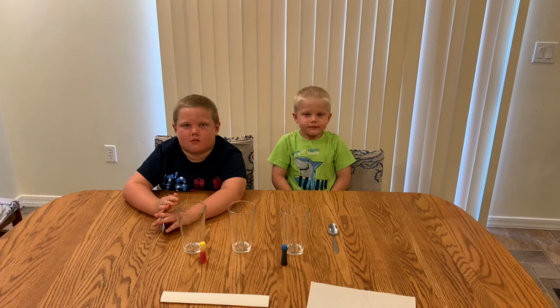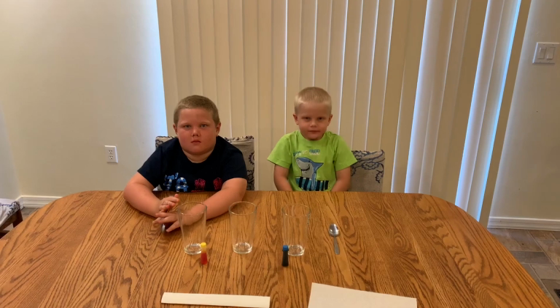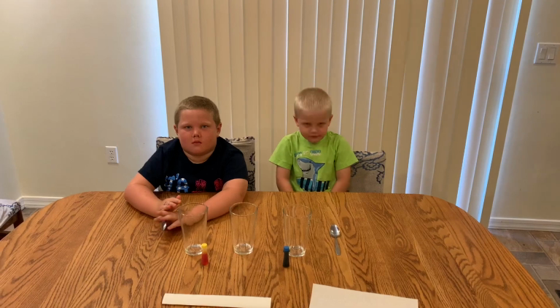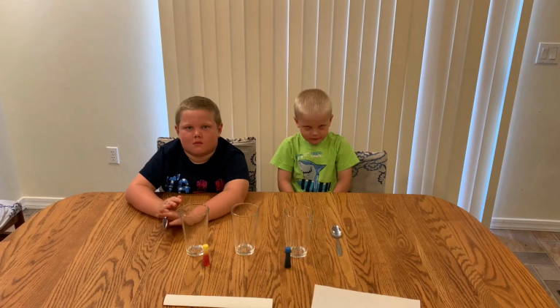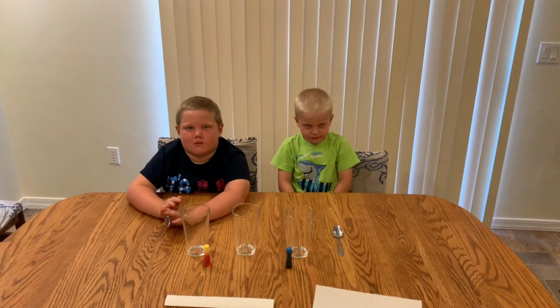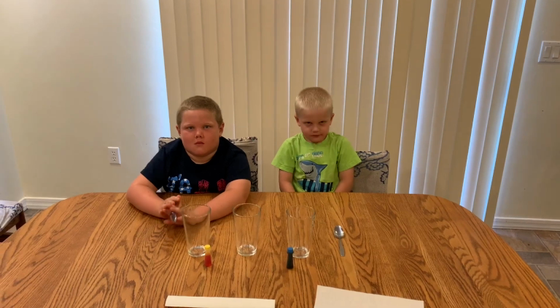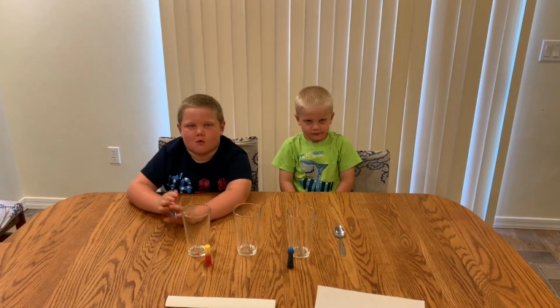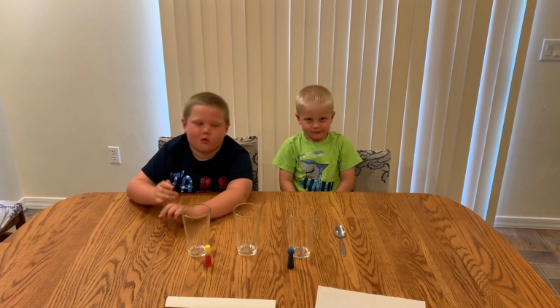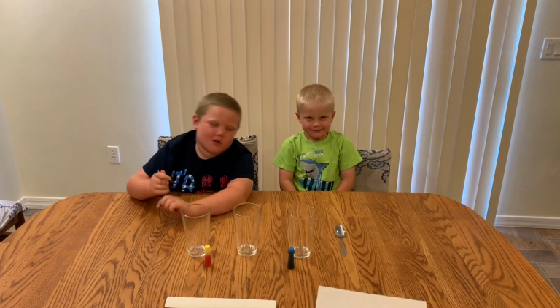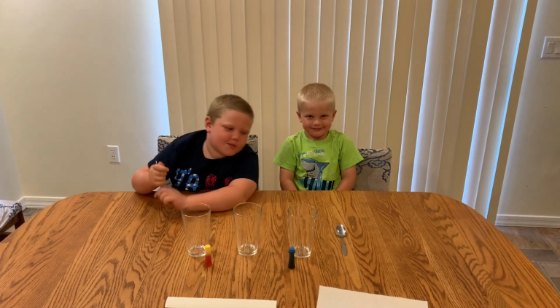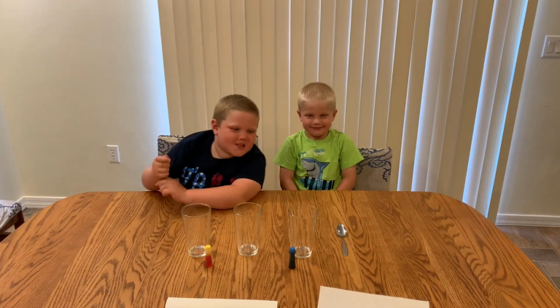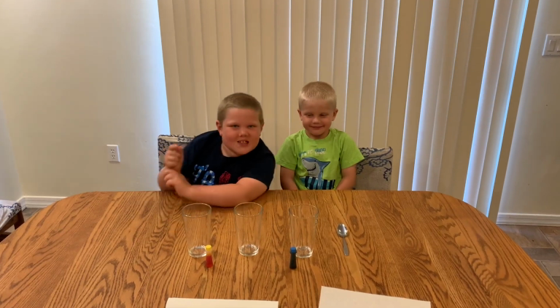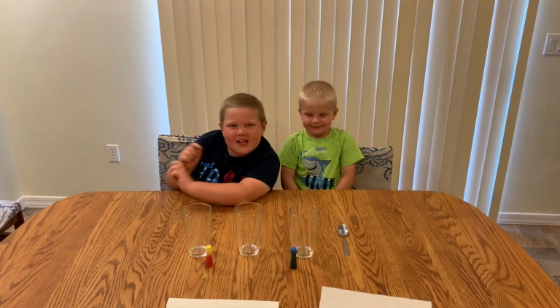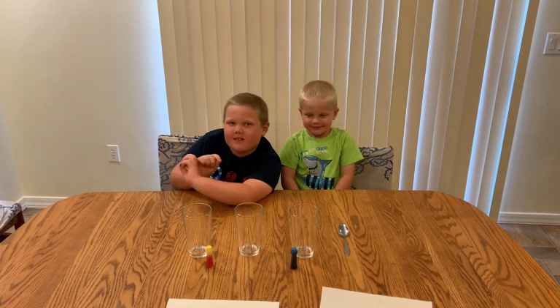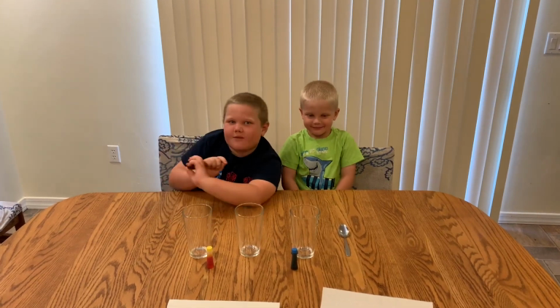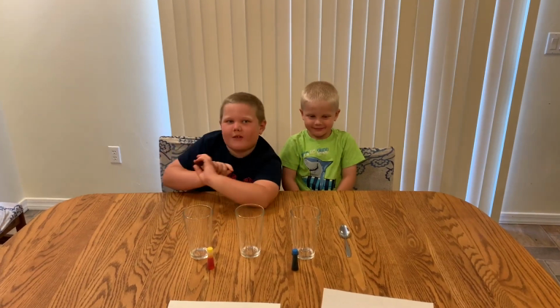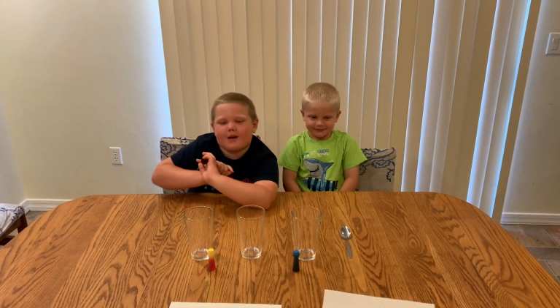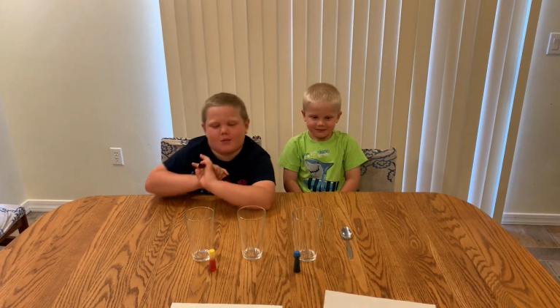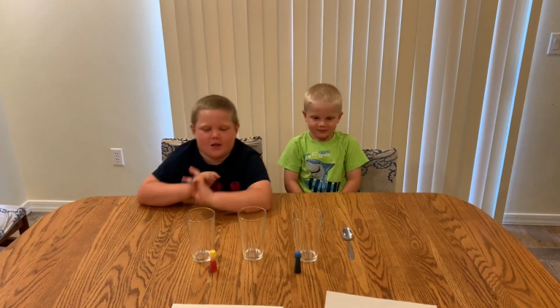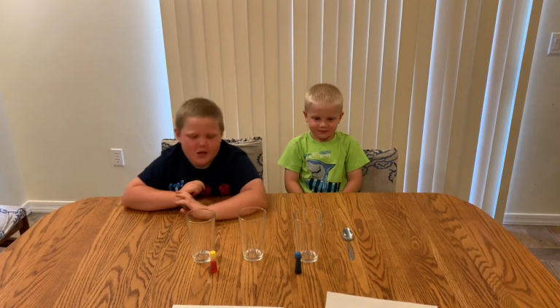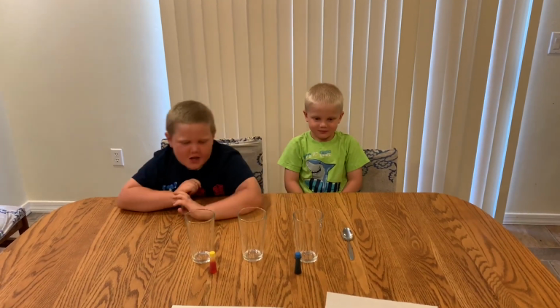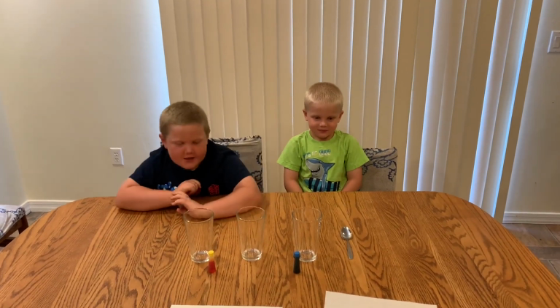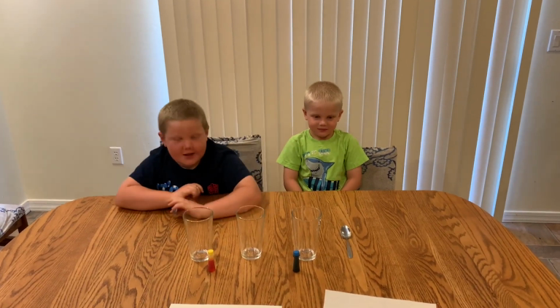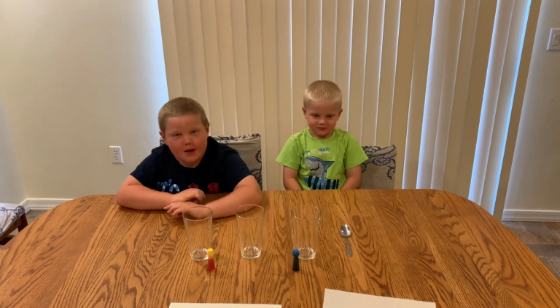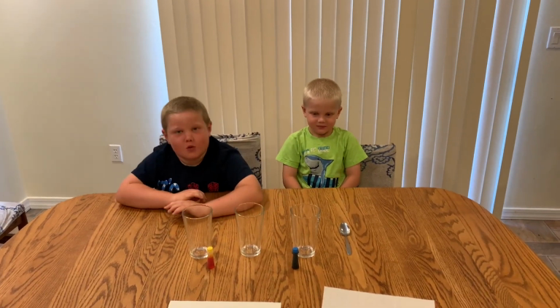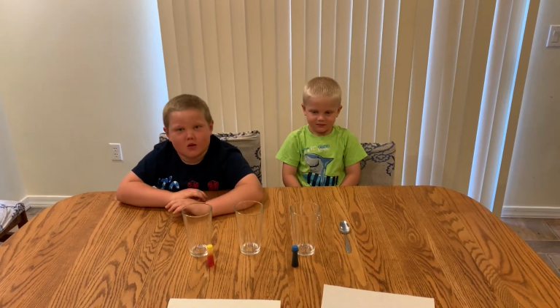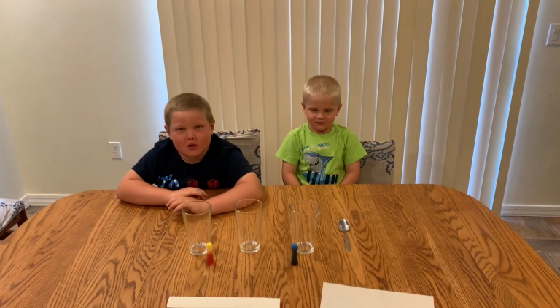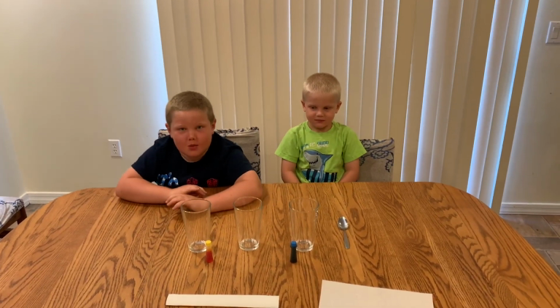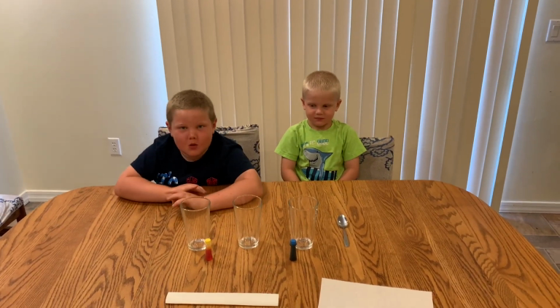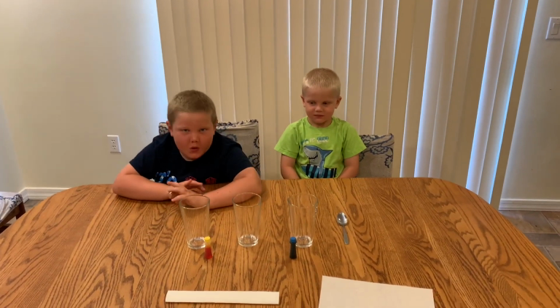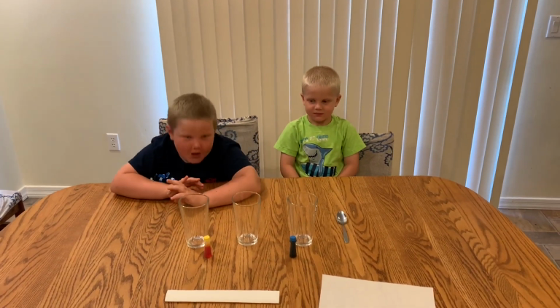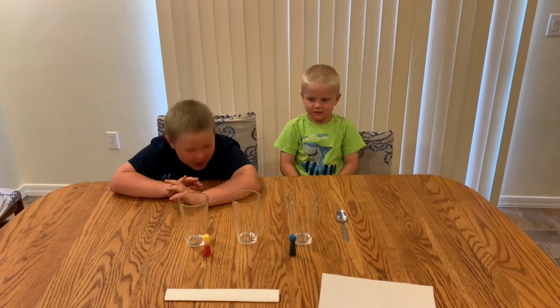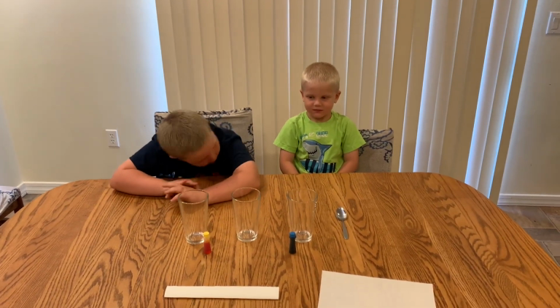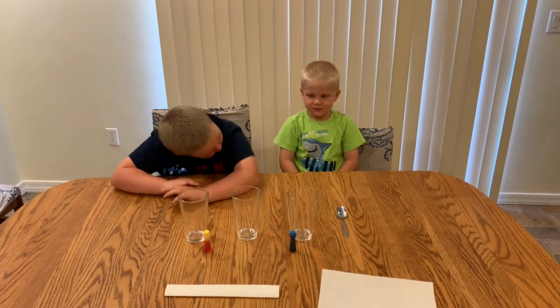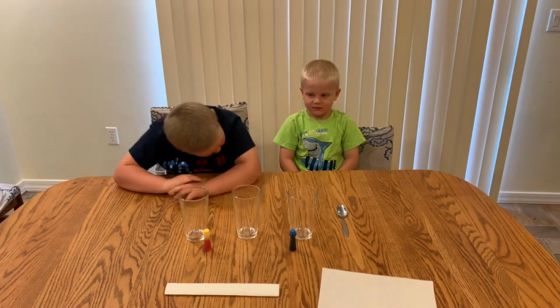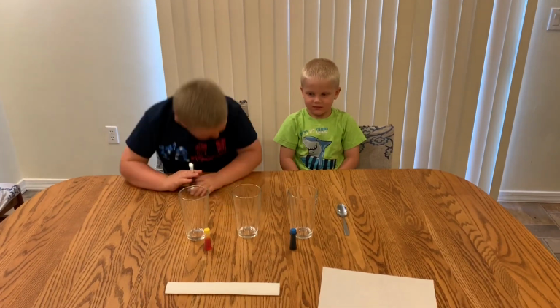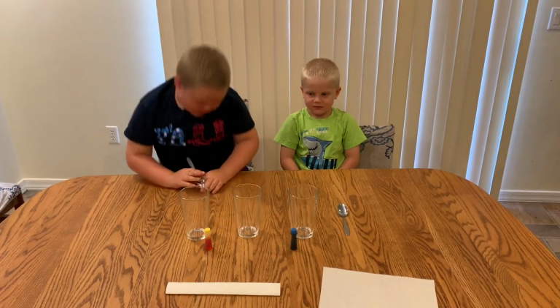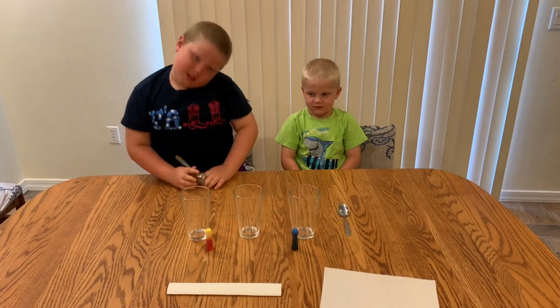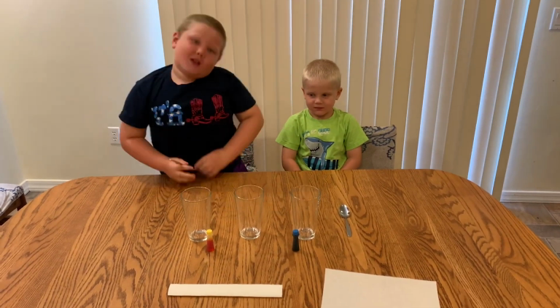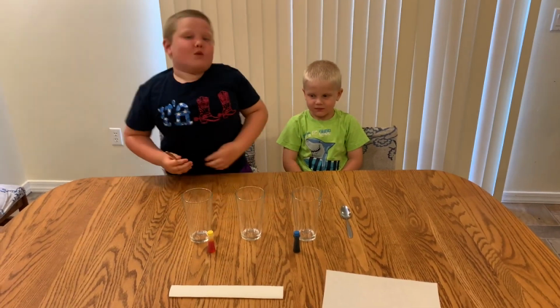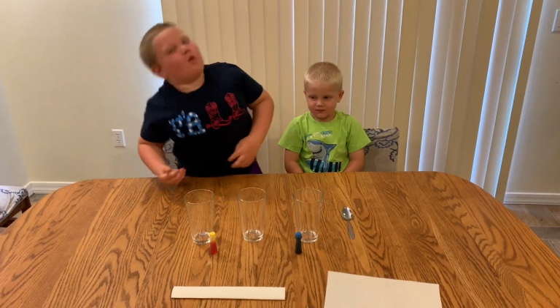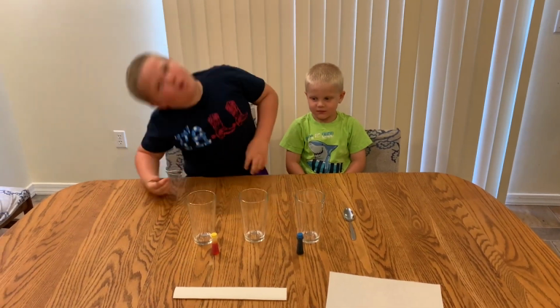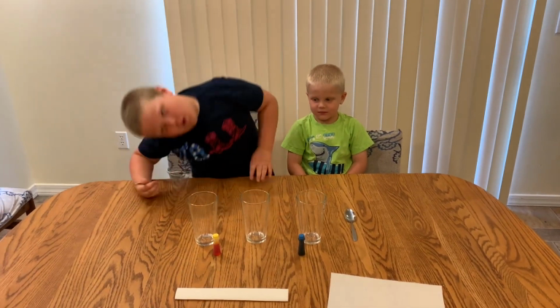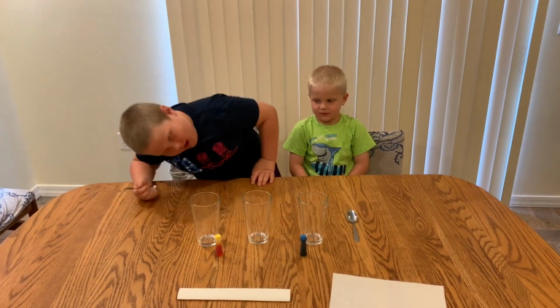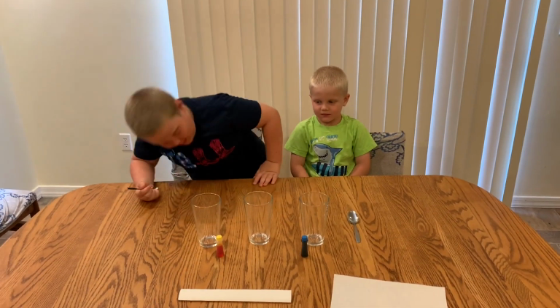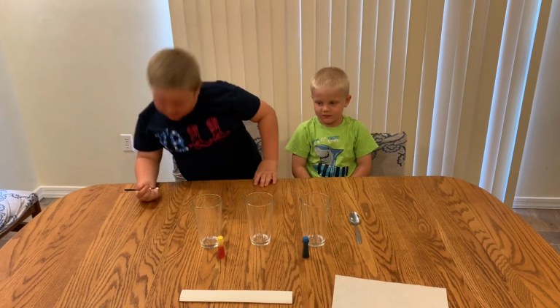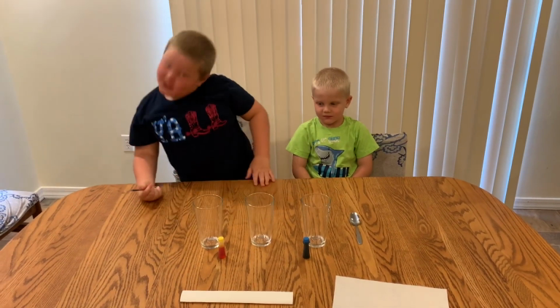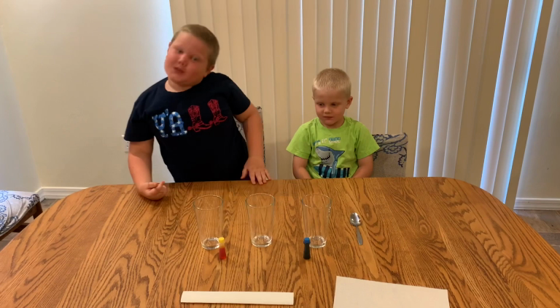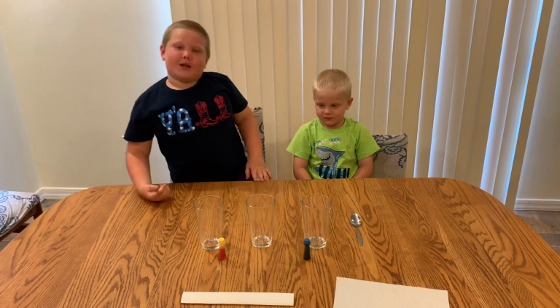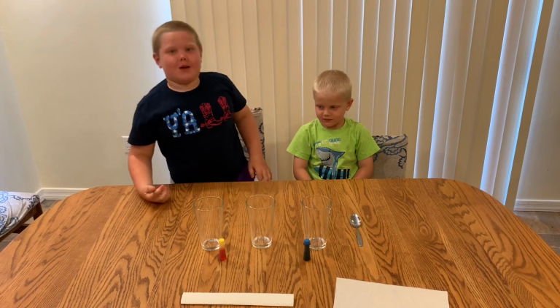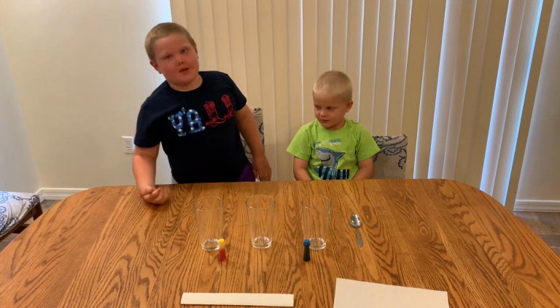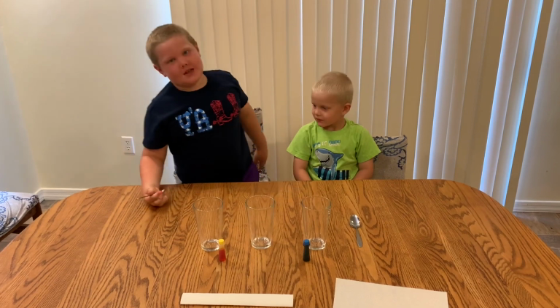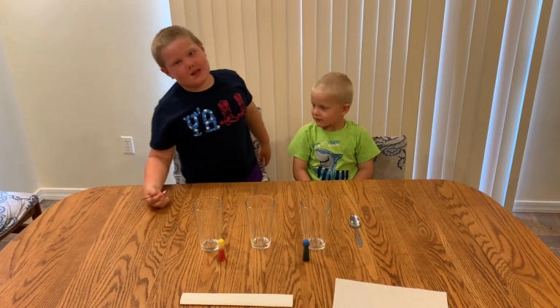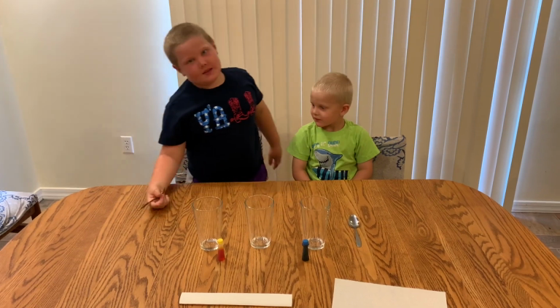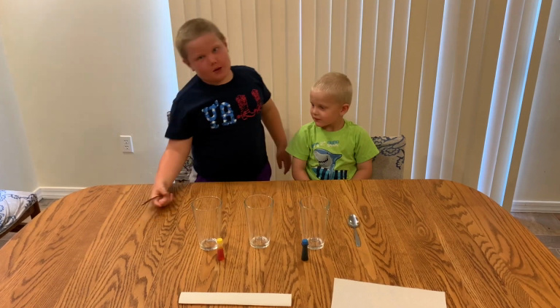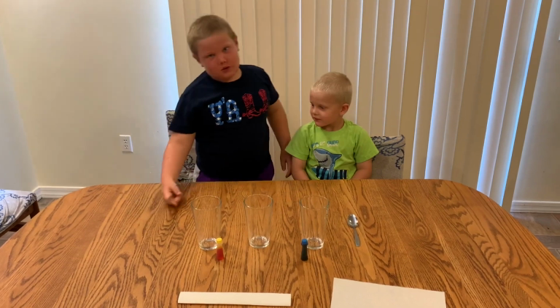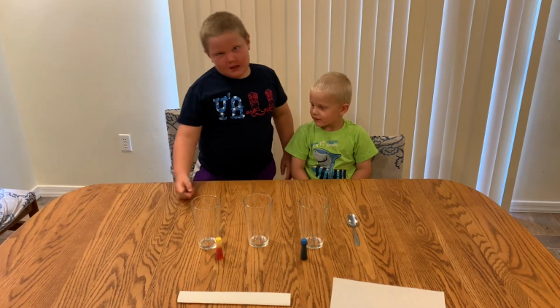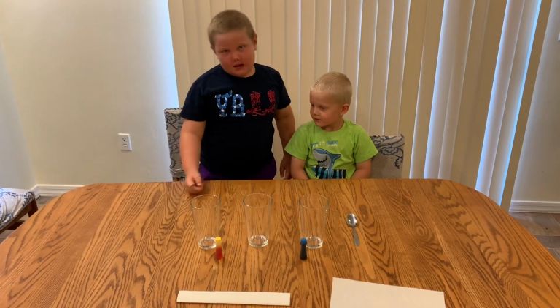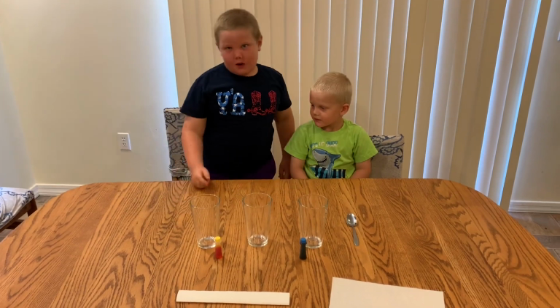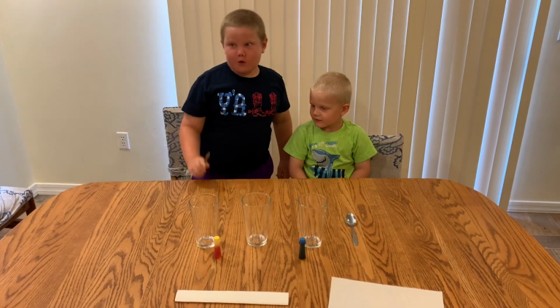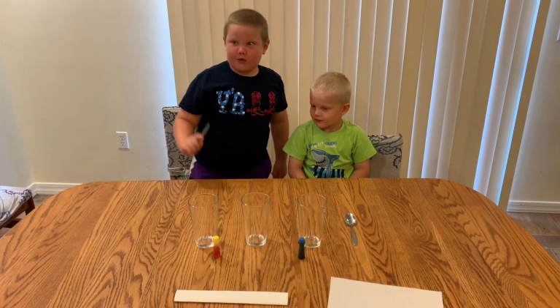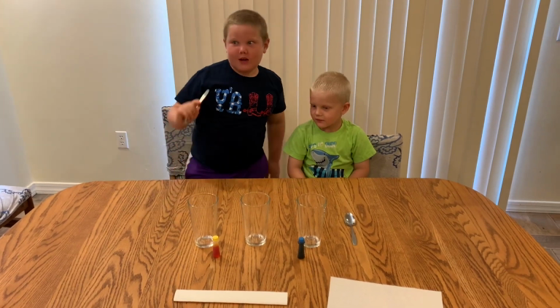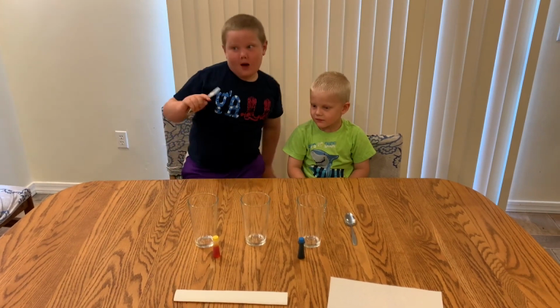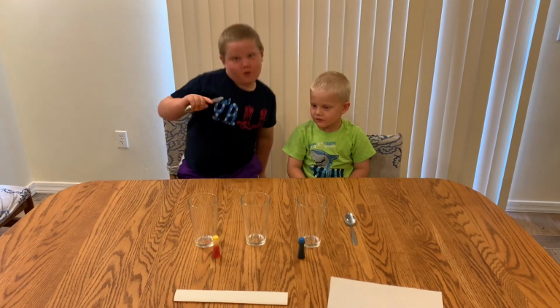Welcome to Zach and Zach. Today we will be doing a walking water experiment that will take over an hour.